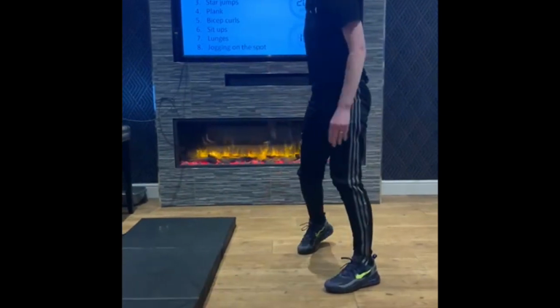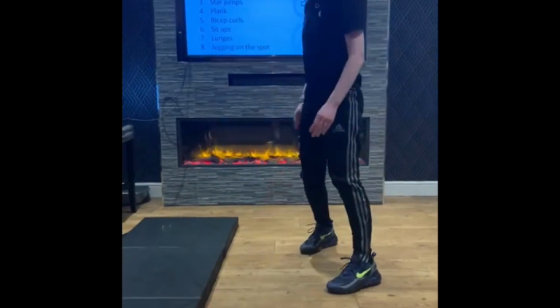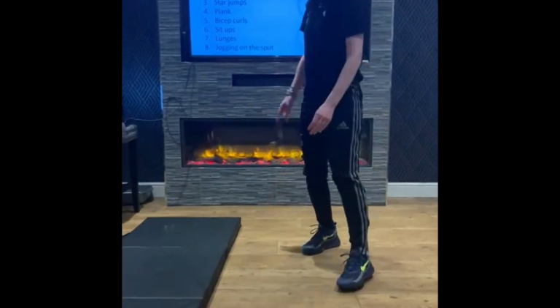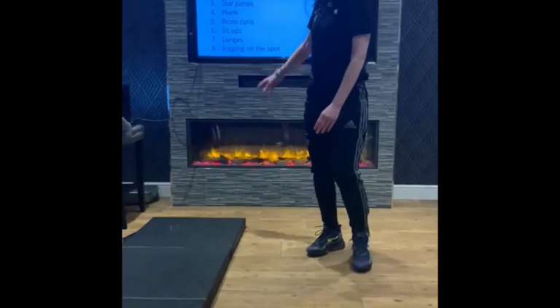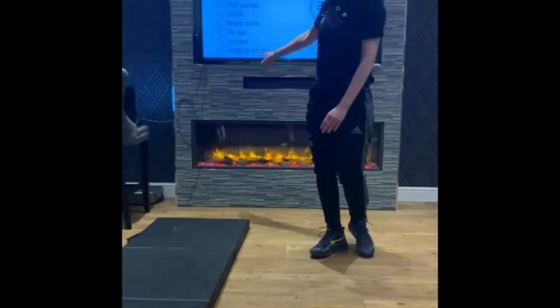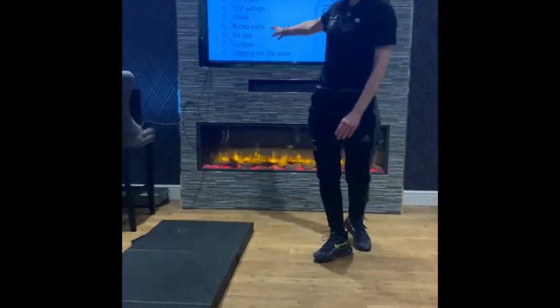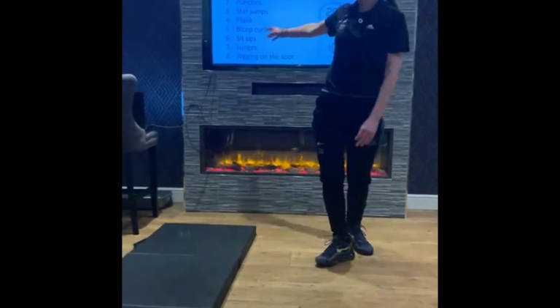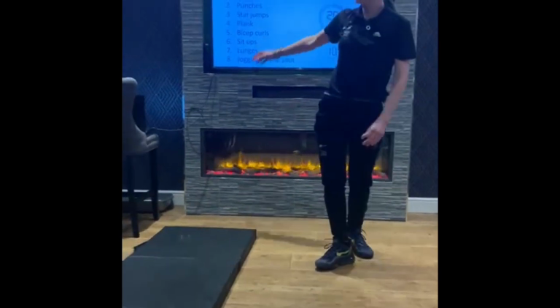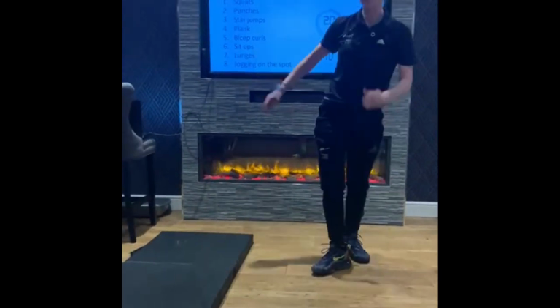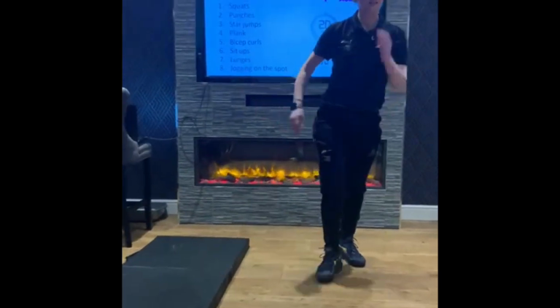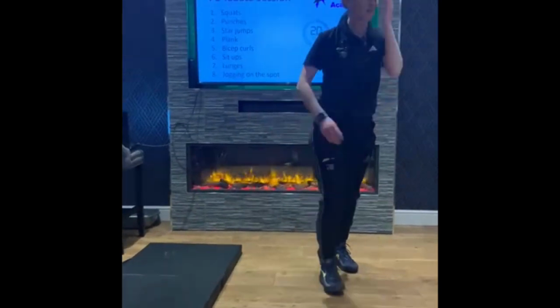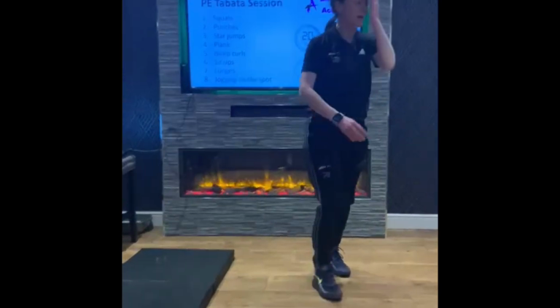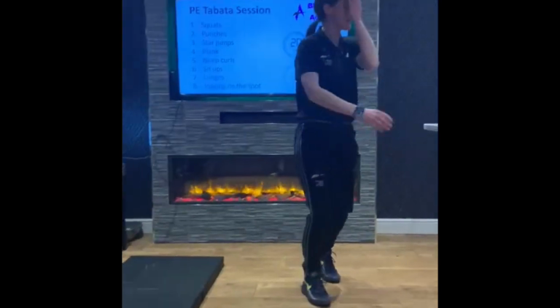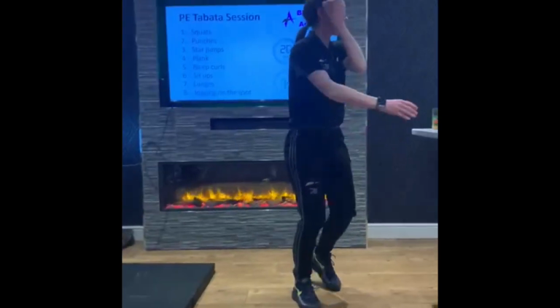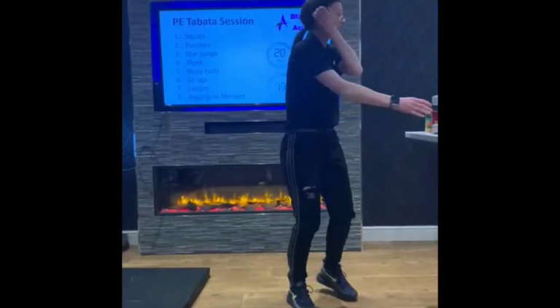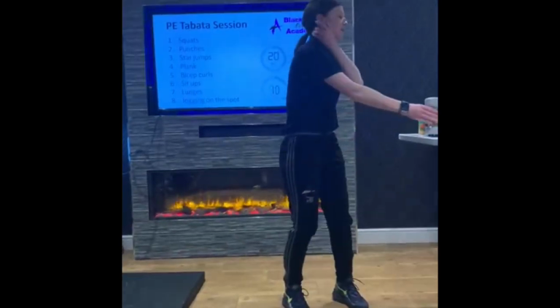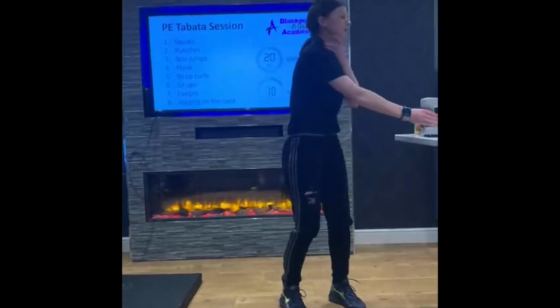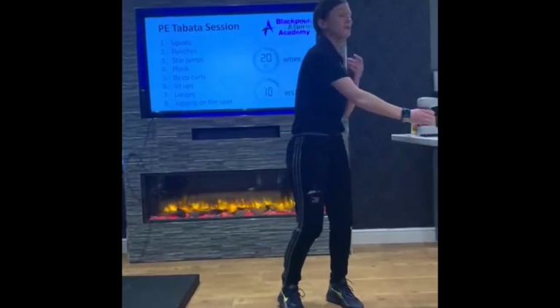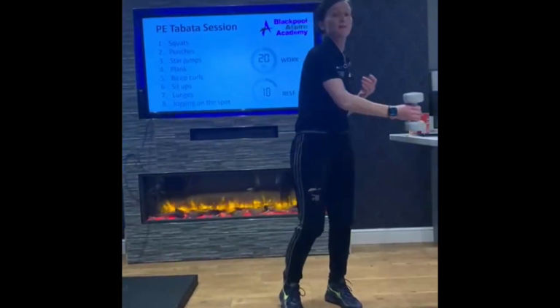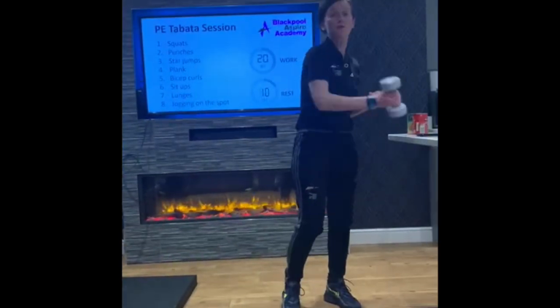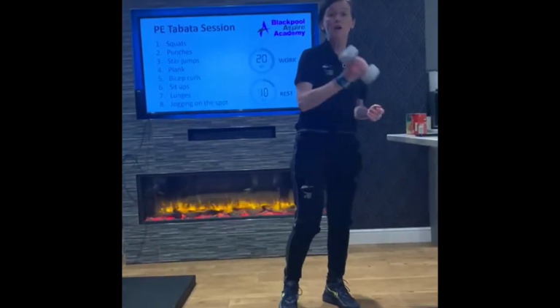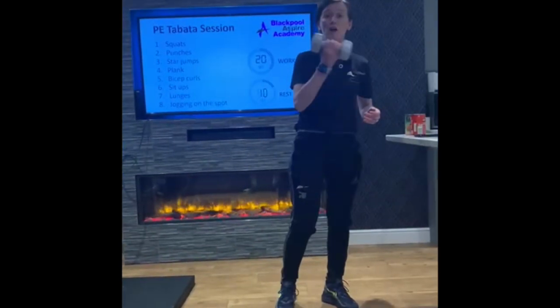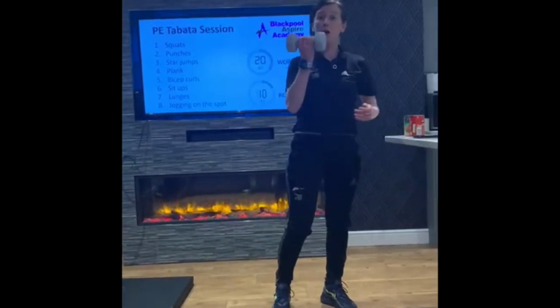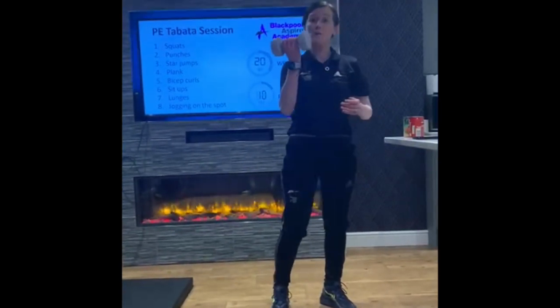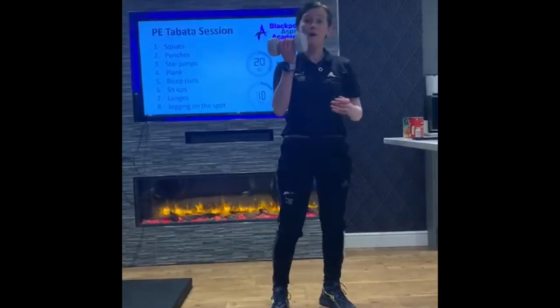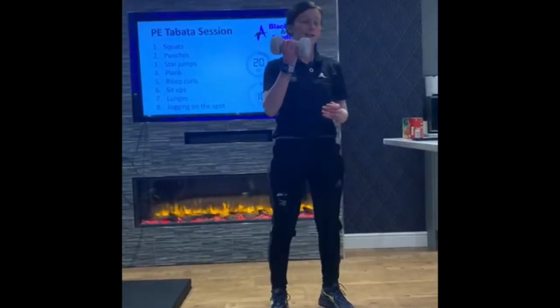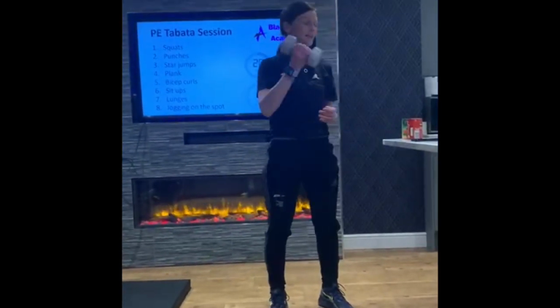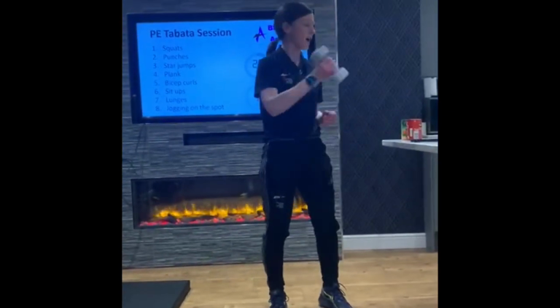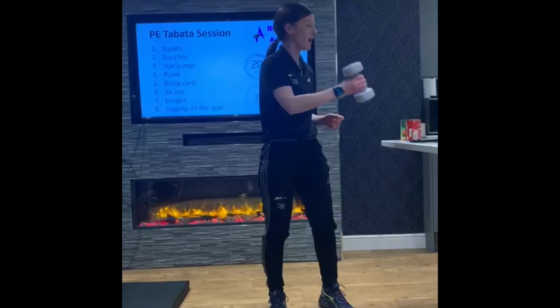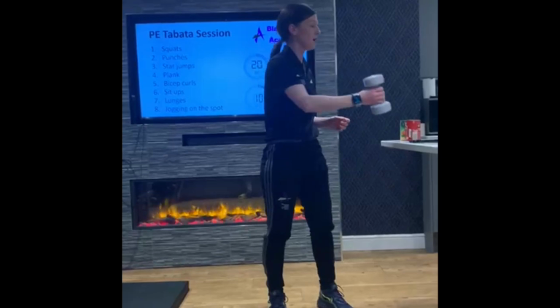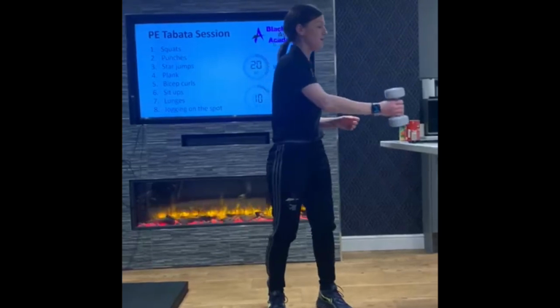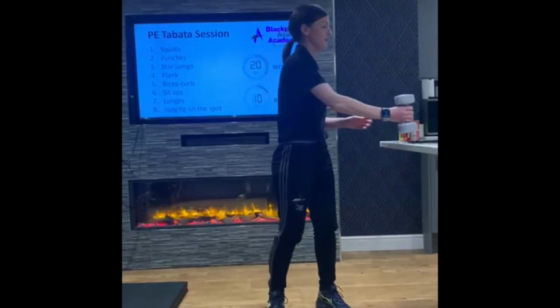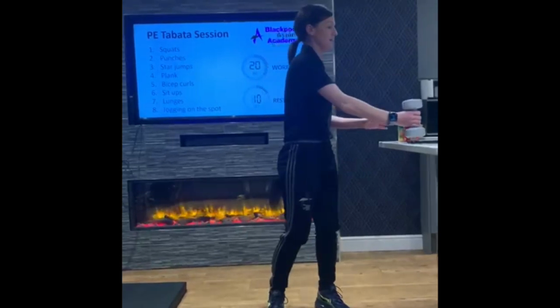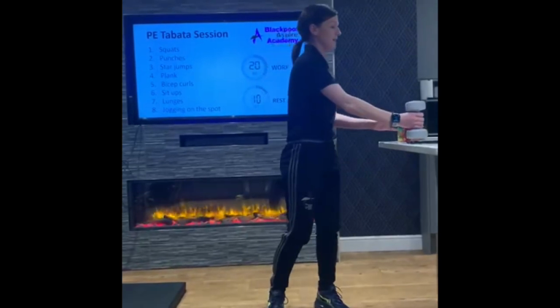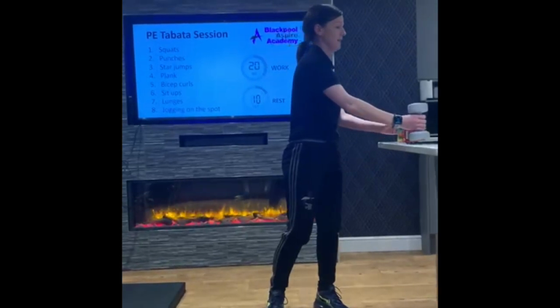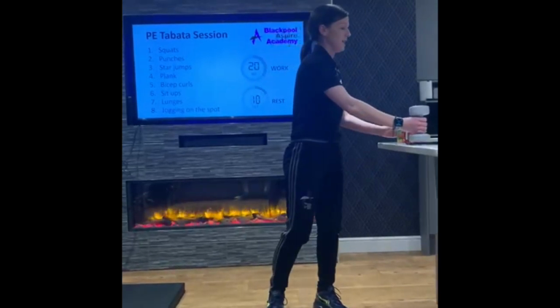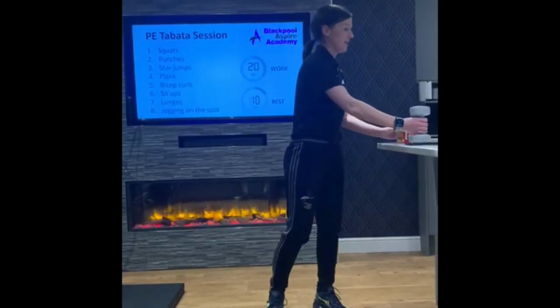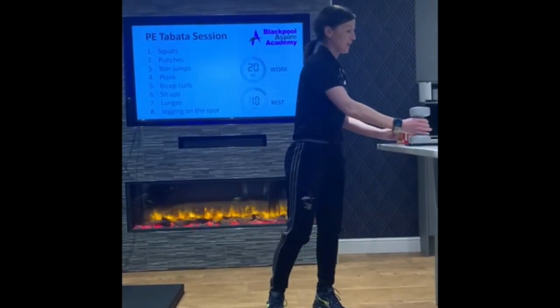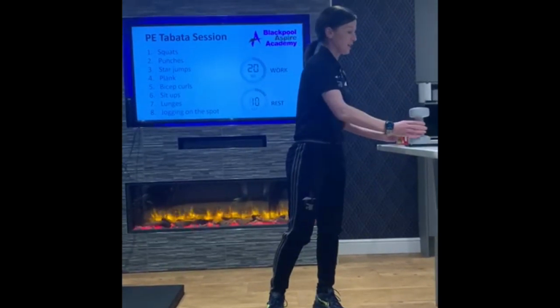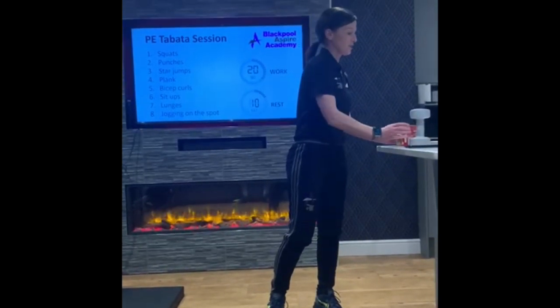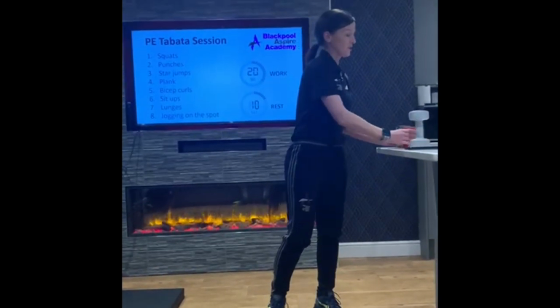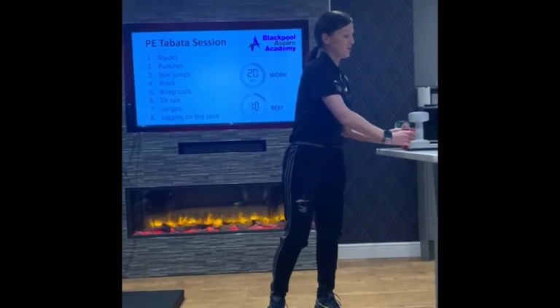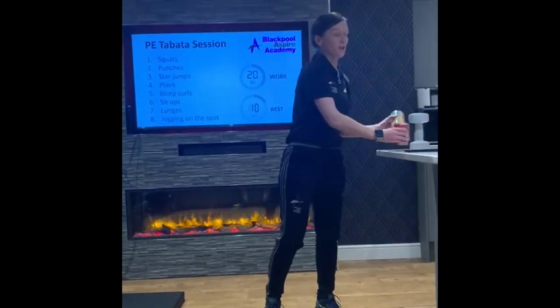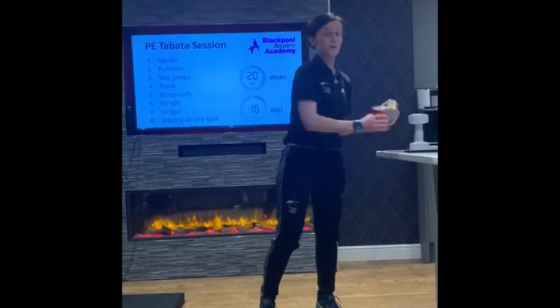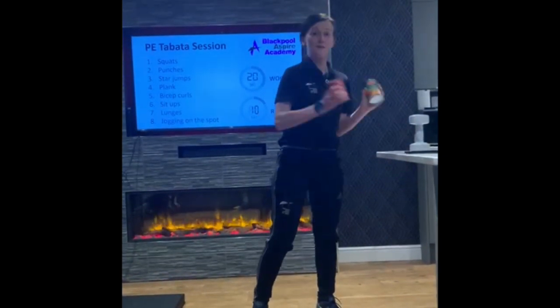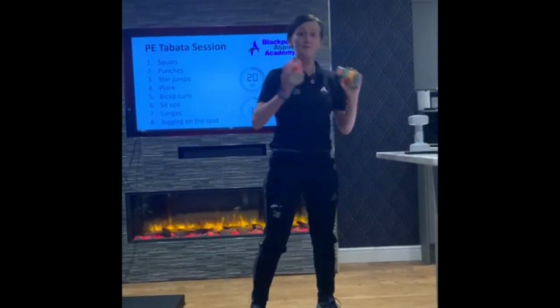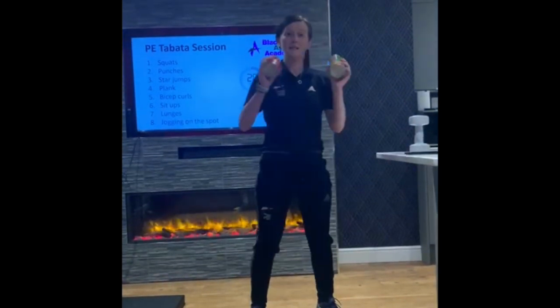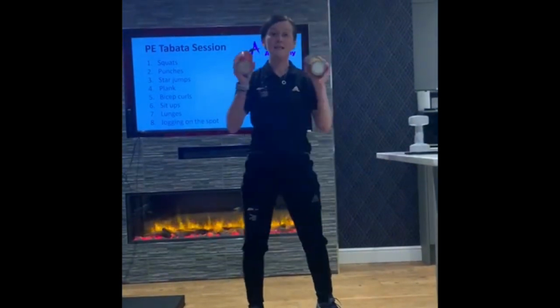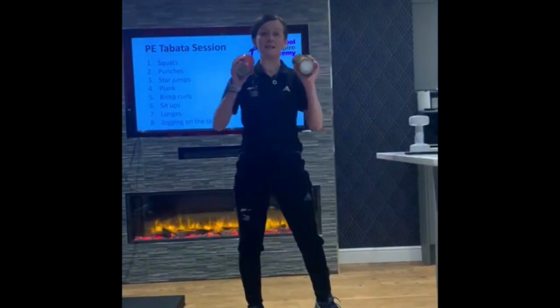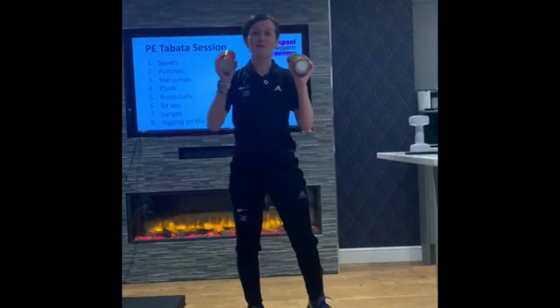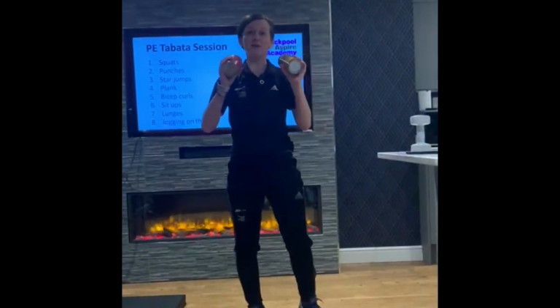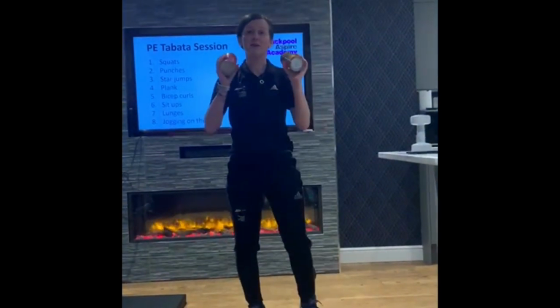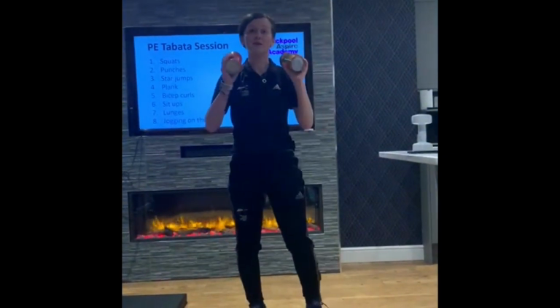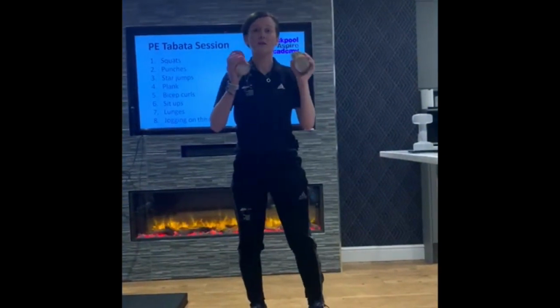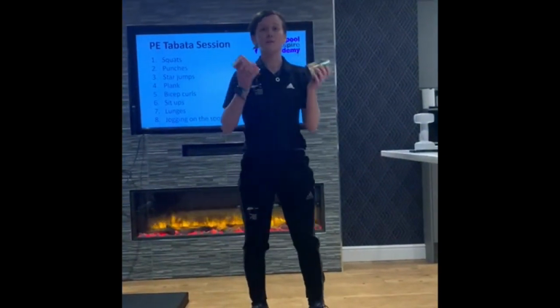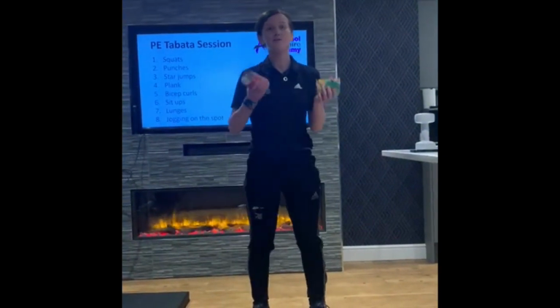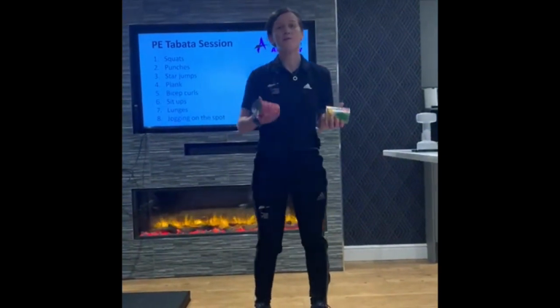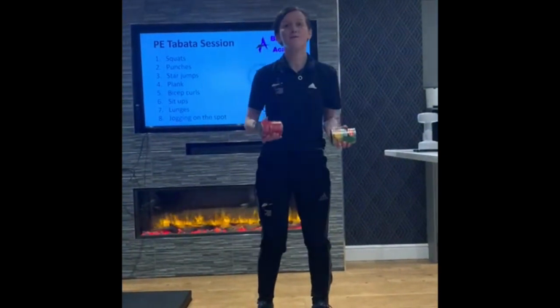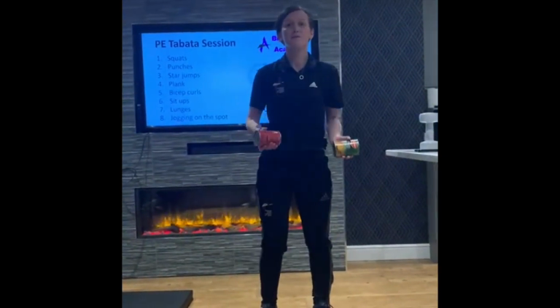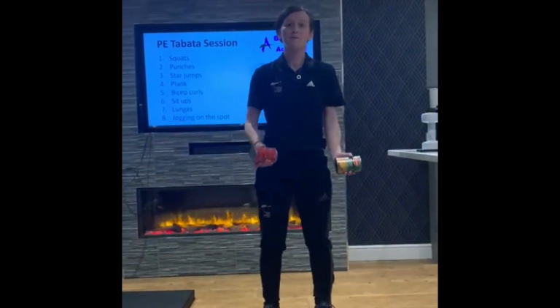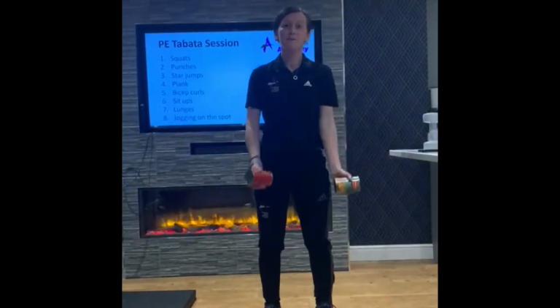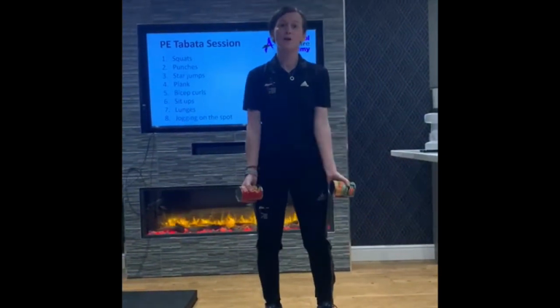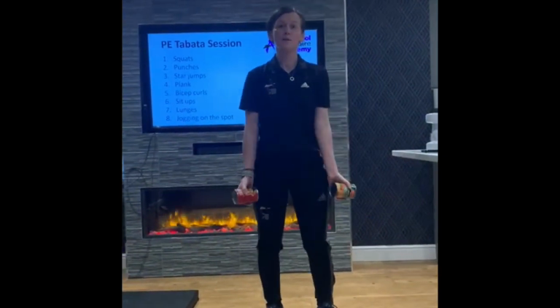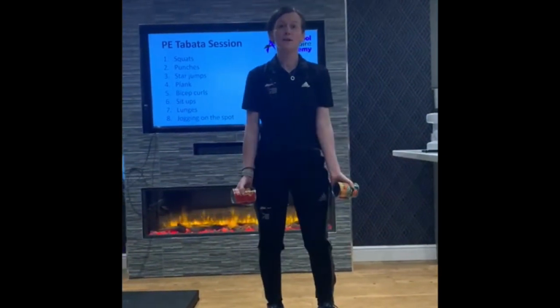Okay, next is bicep curls. So if you've not got a weight at home, you can just use some tins of food. Come on, come on.